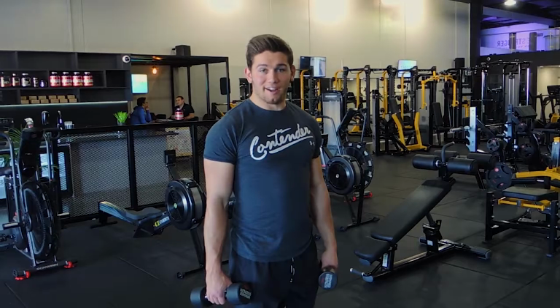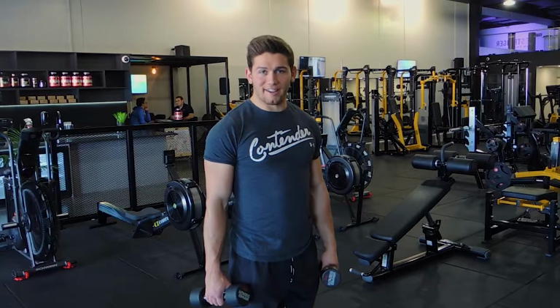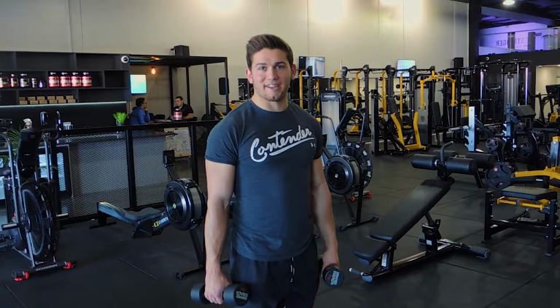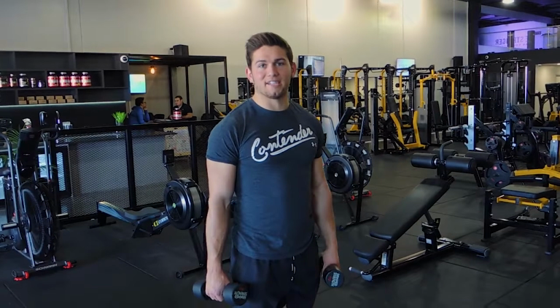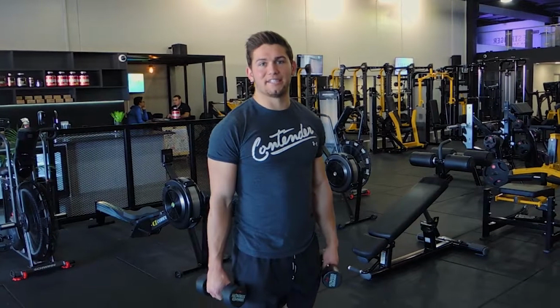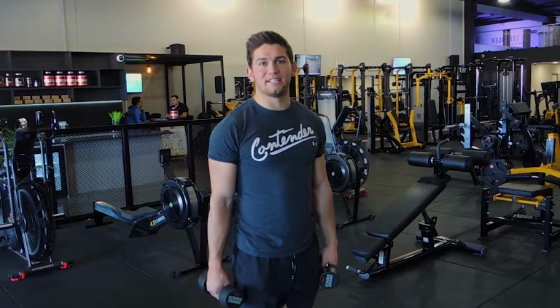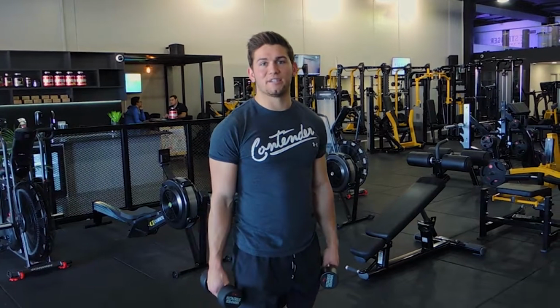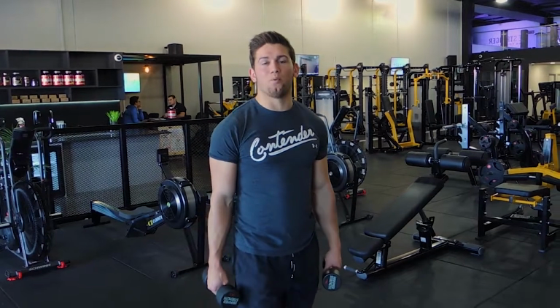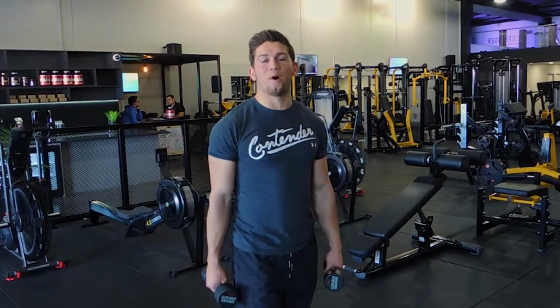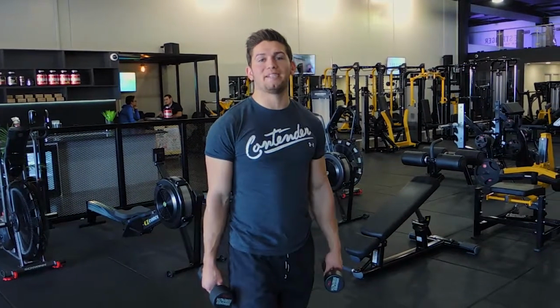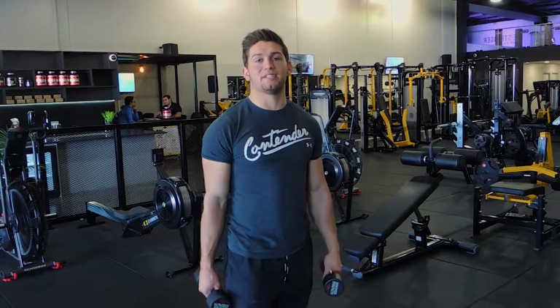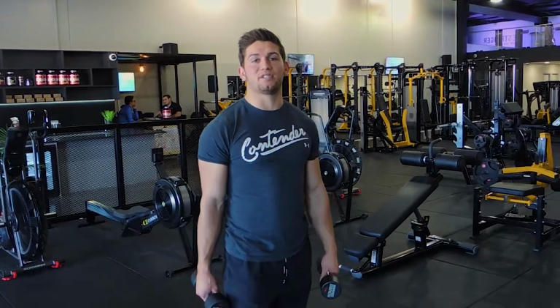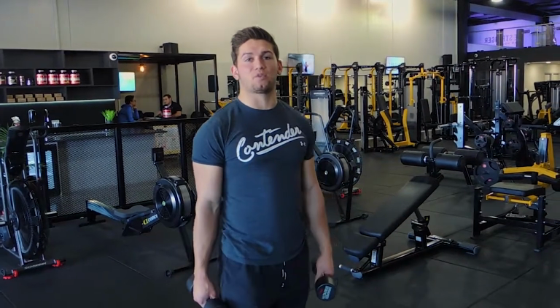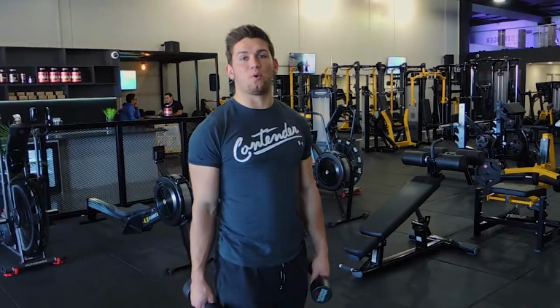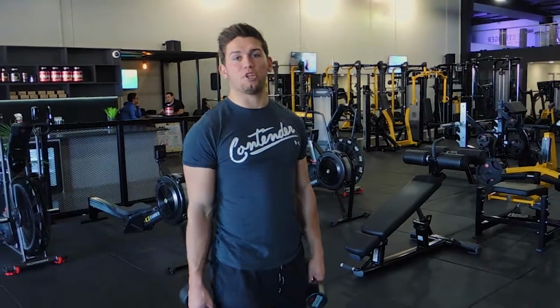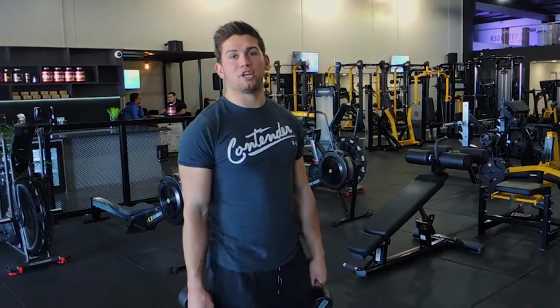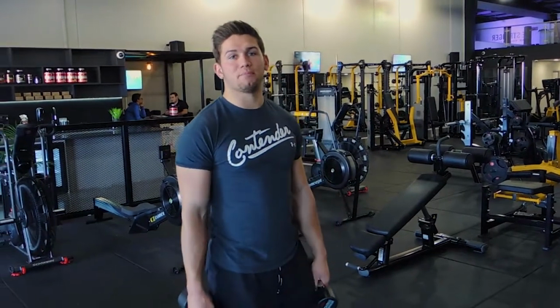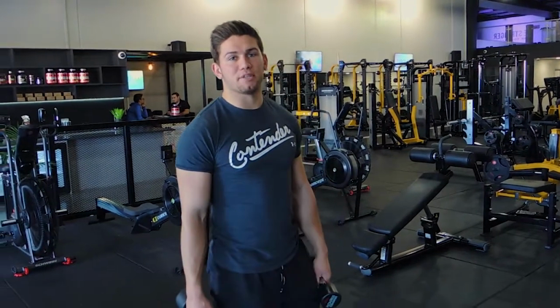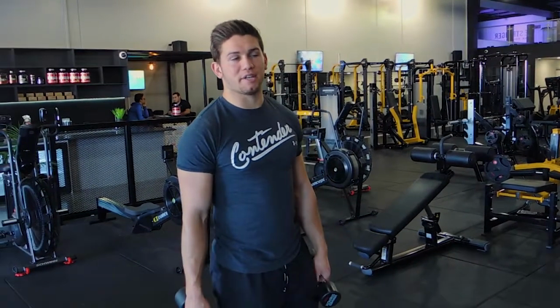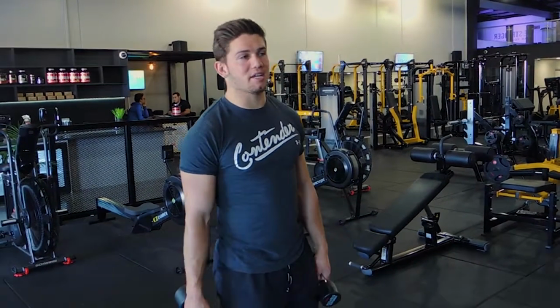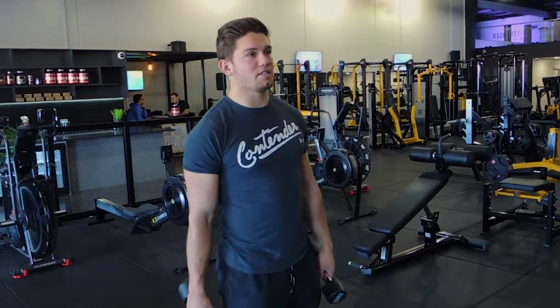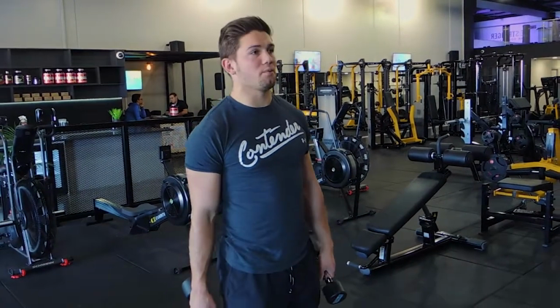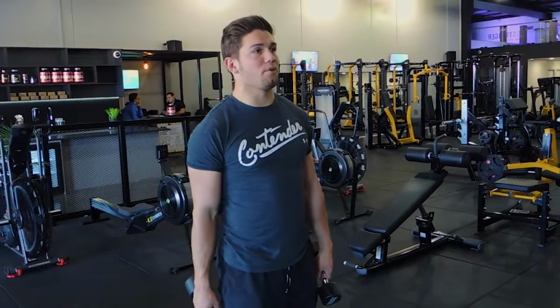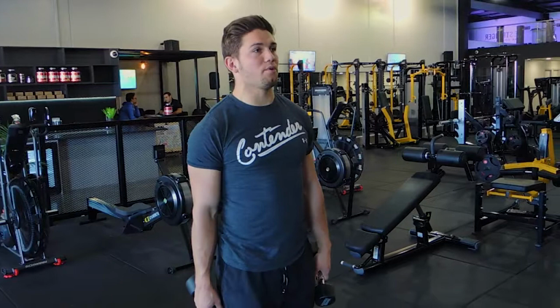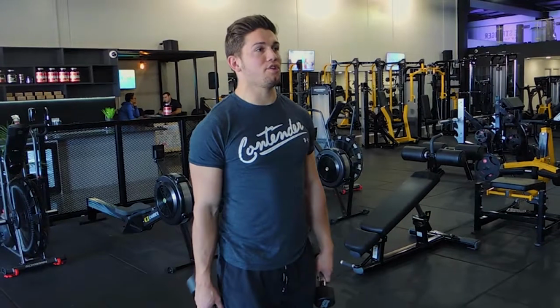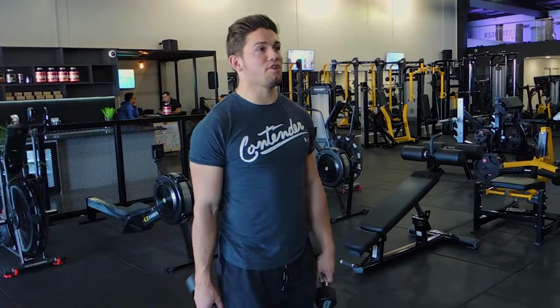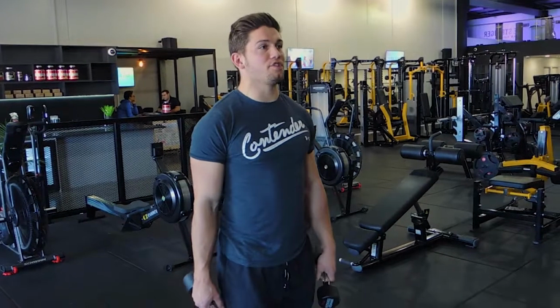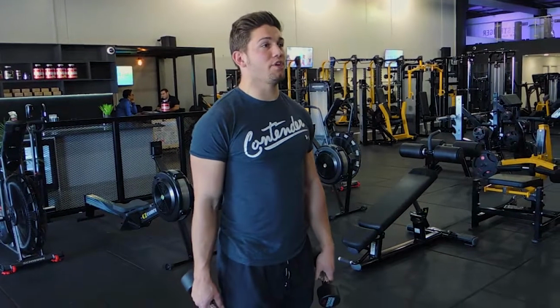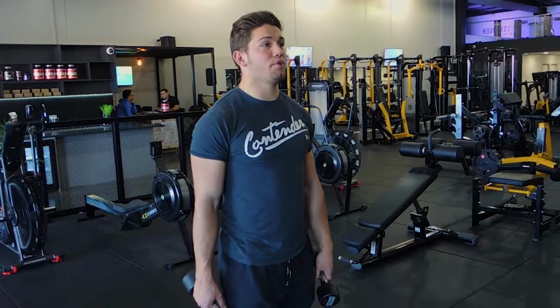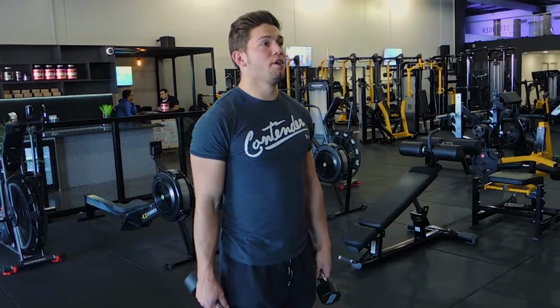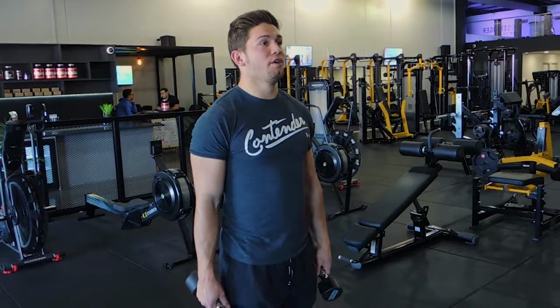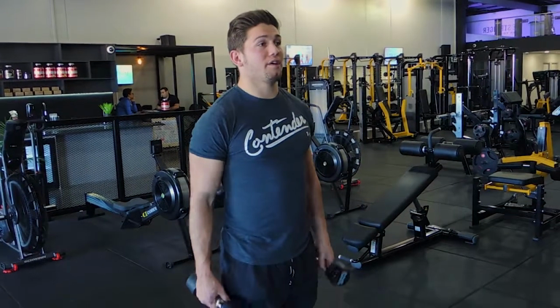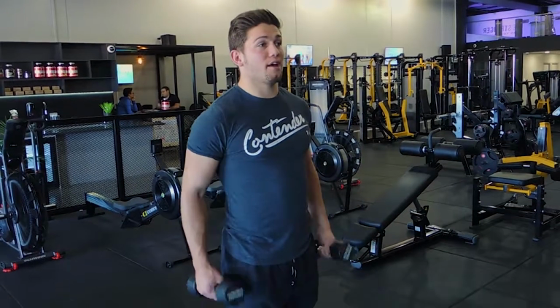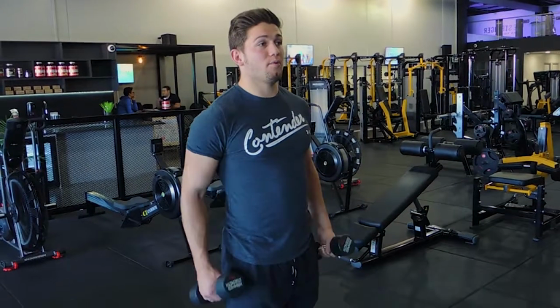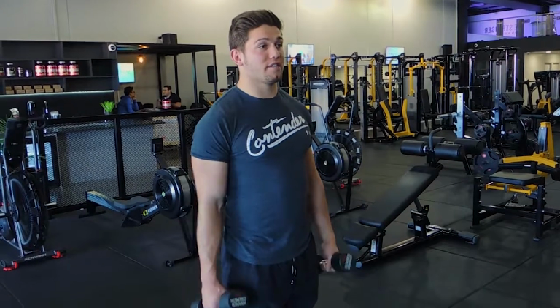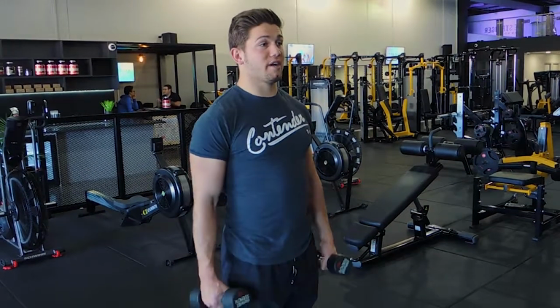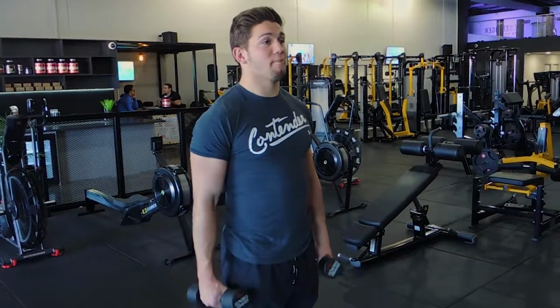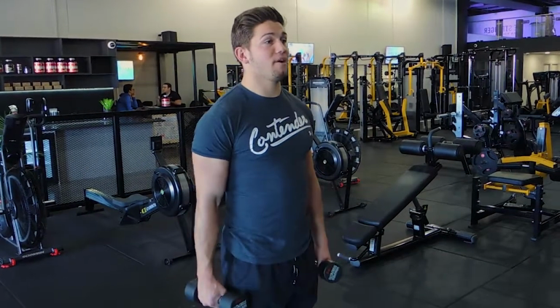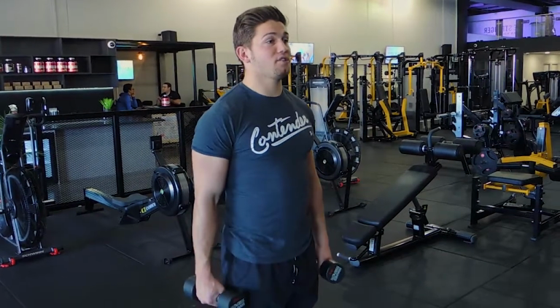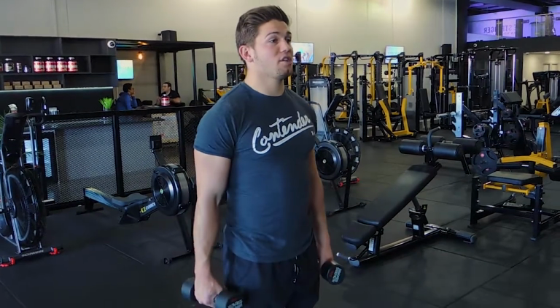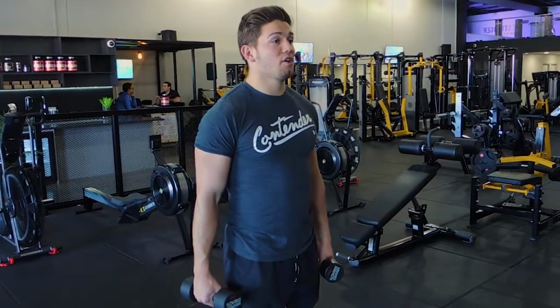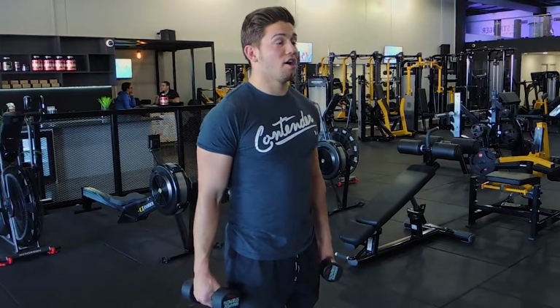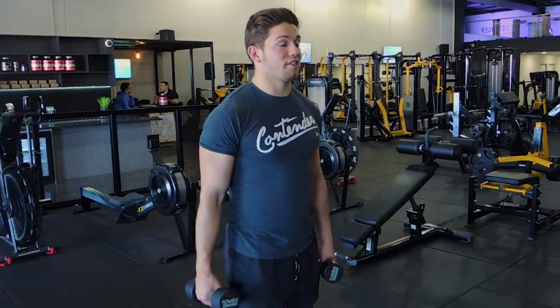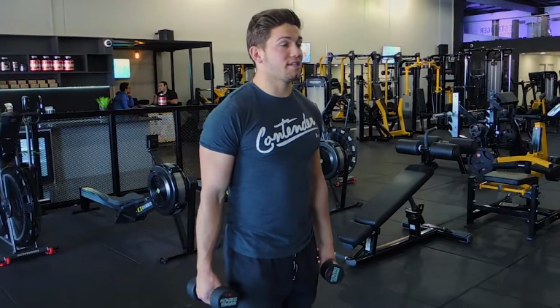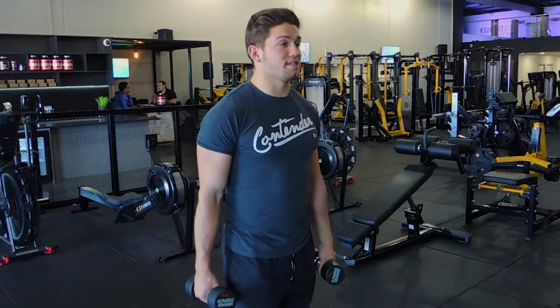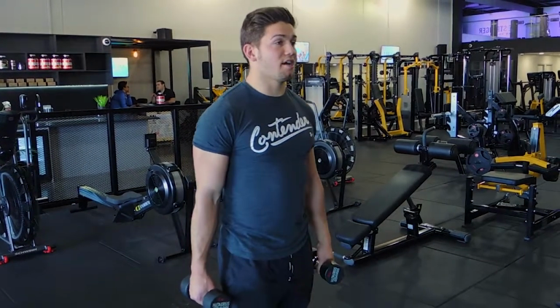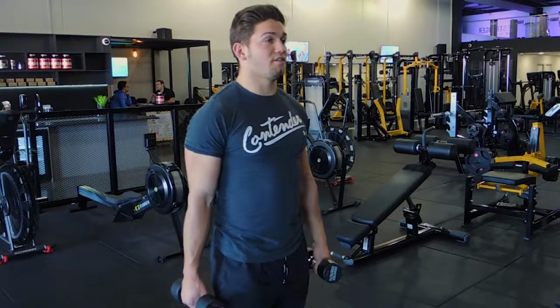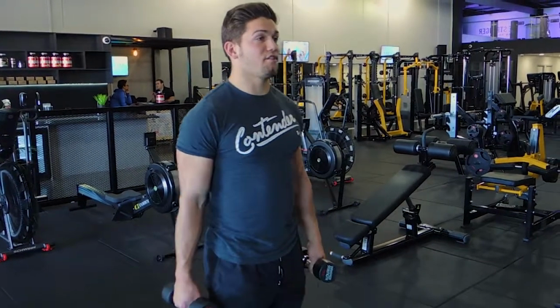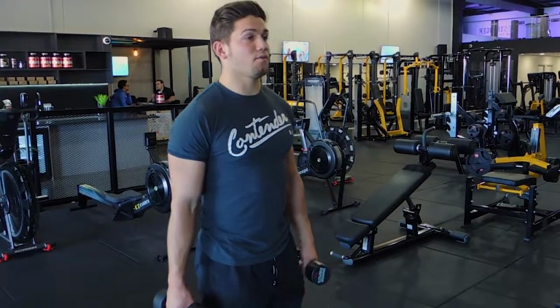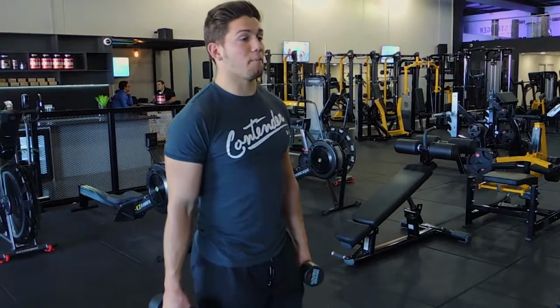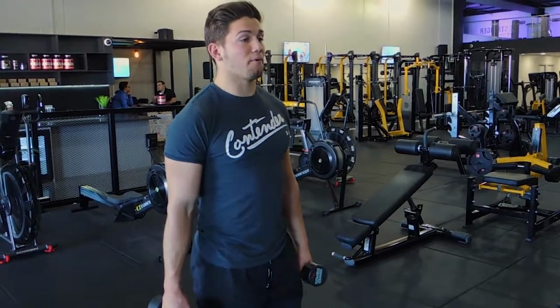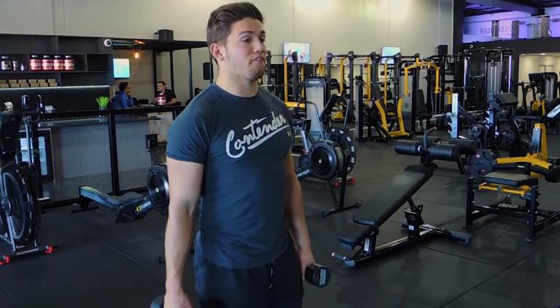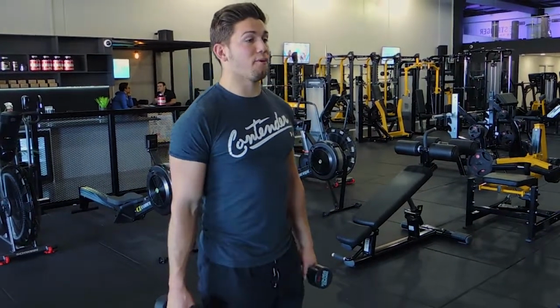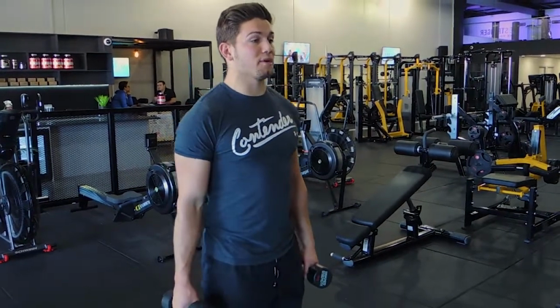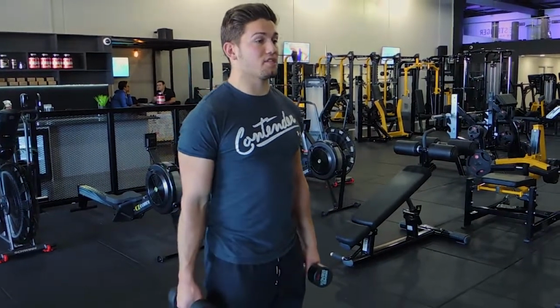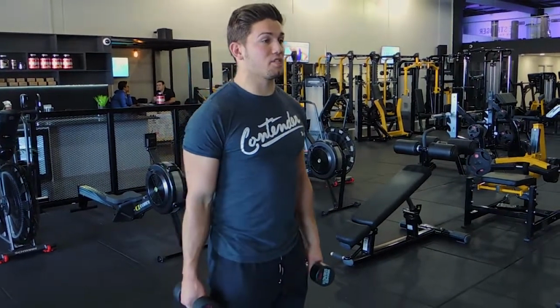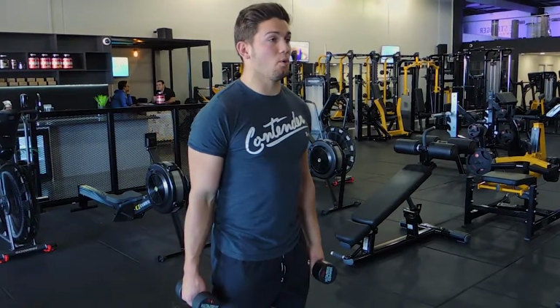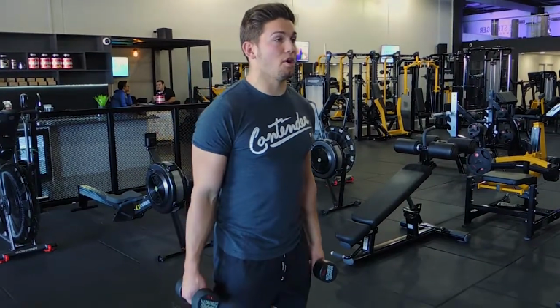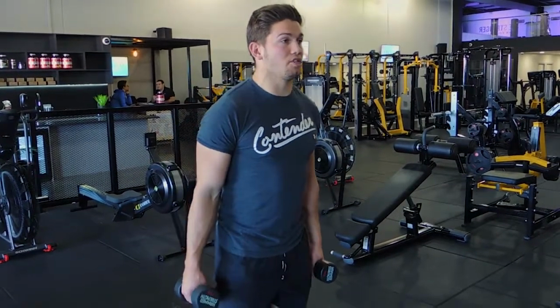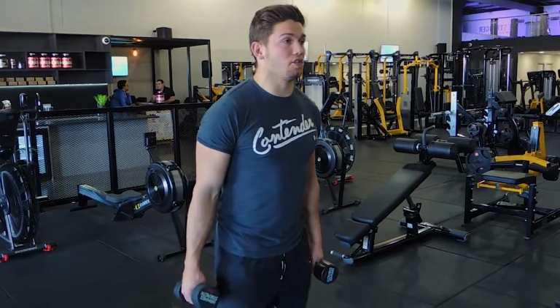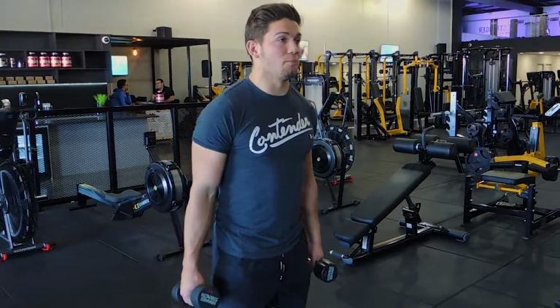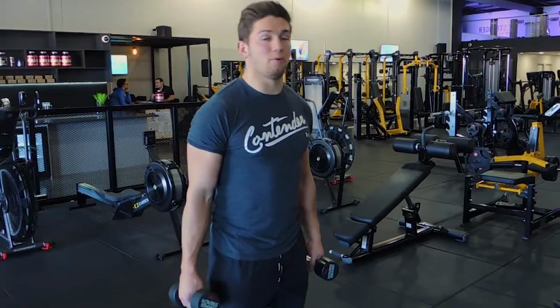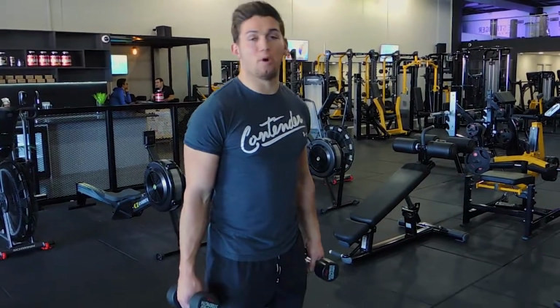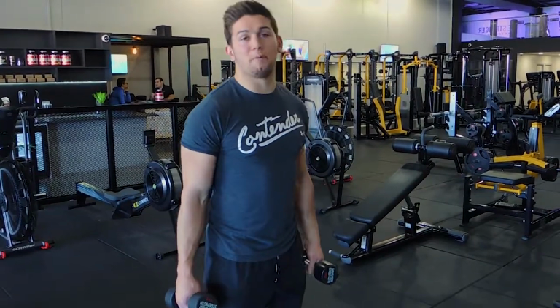Okay guys, these are weighted squat jumps. So what I want you to do, with dumbbells either side of you, you're performing a squat as you normally would.